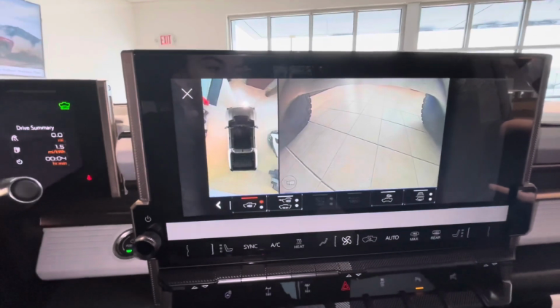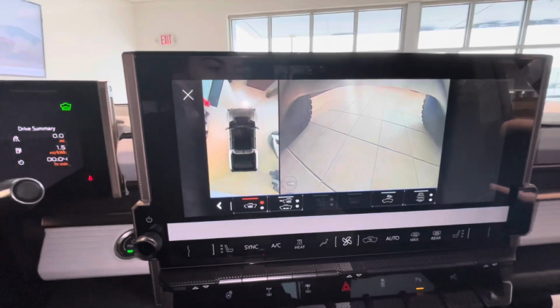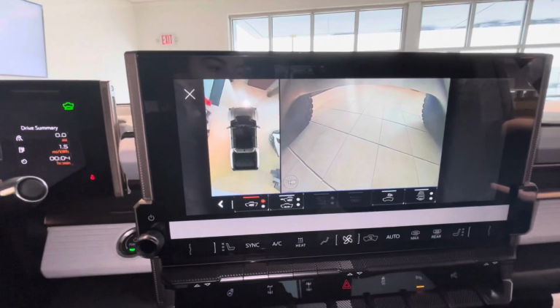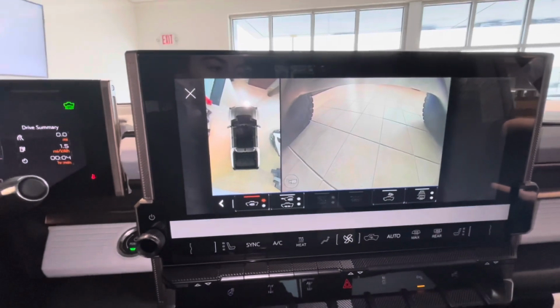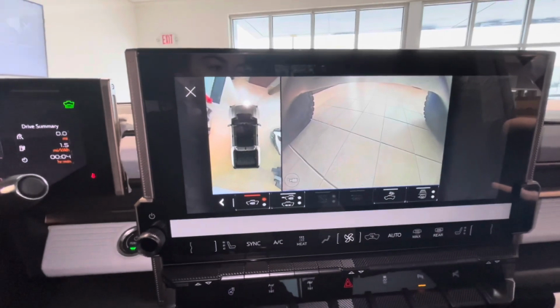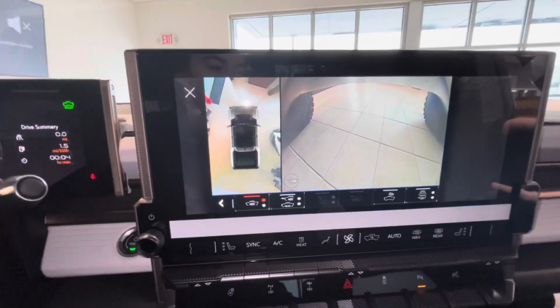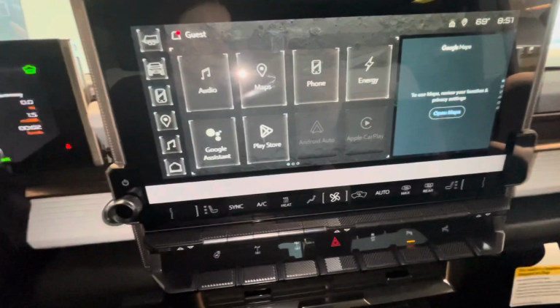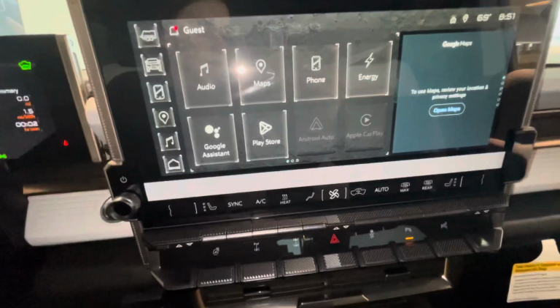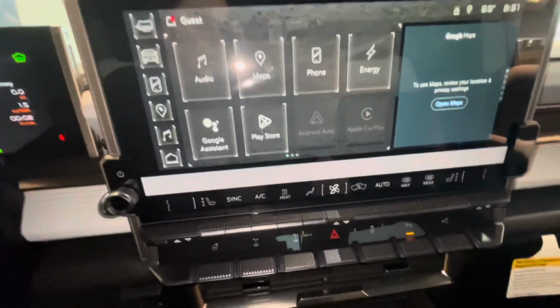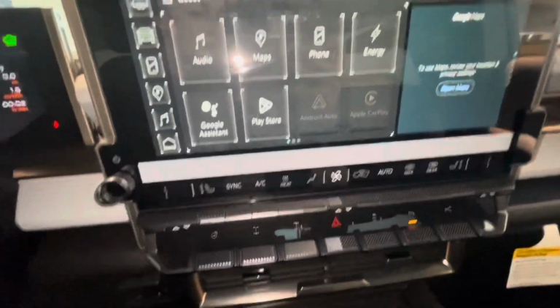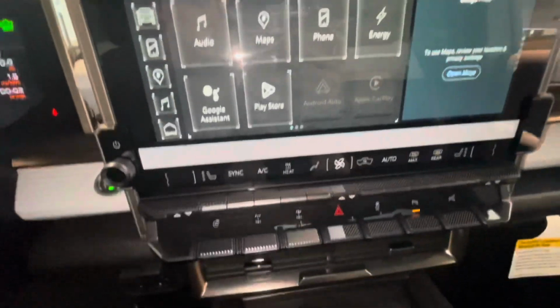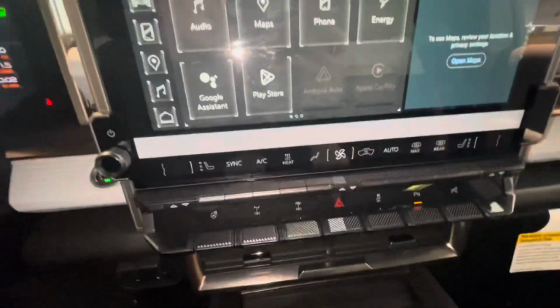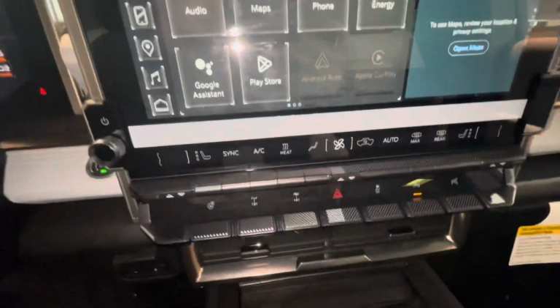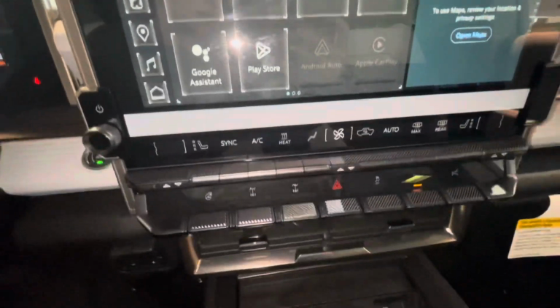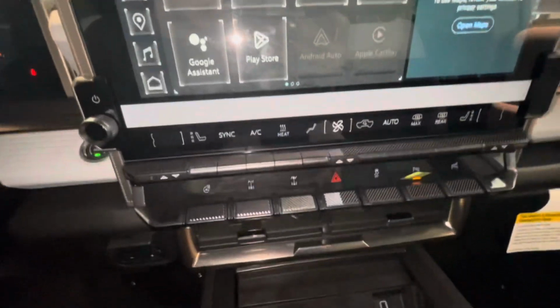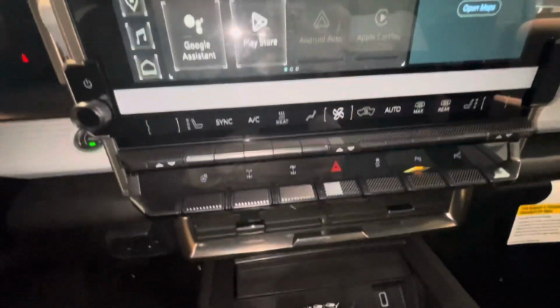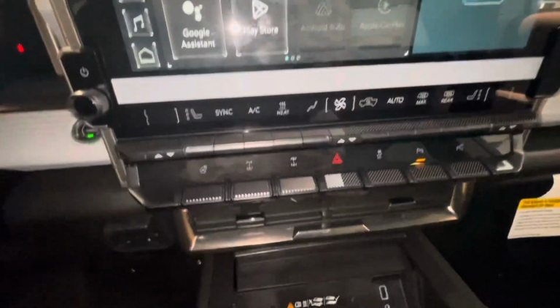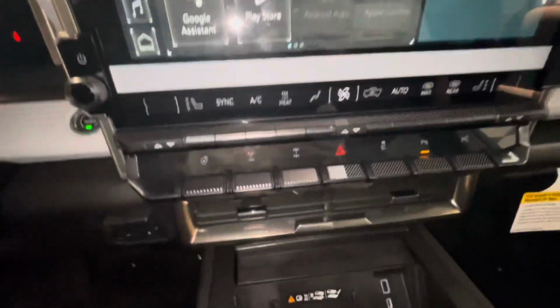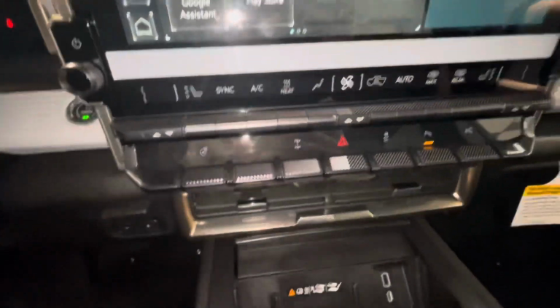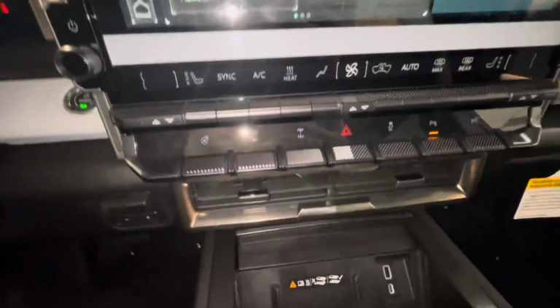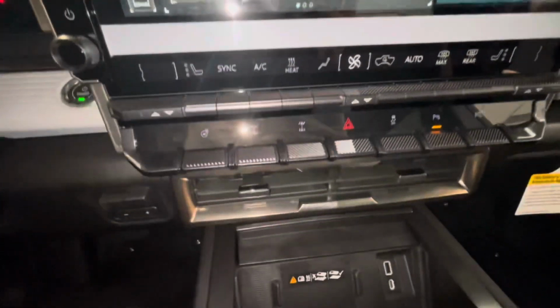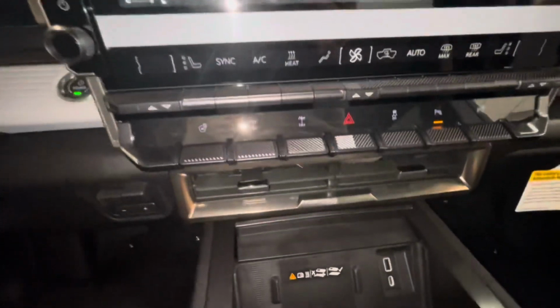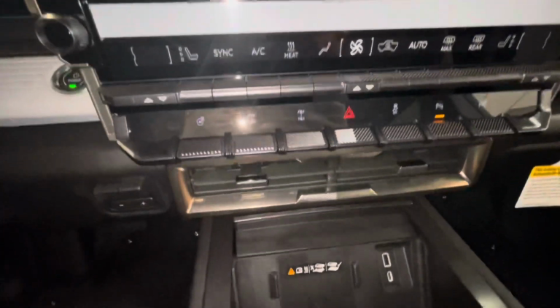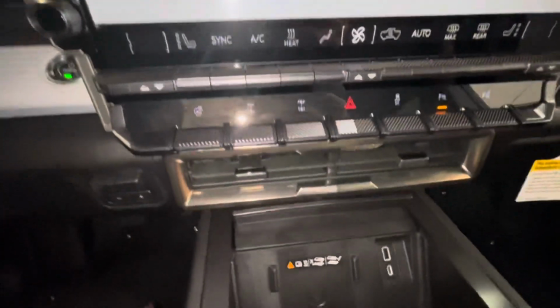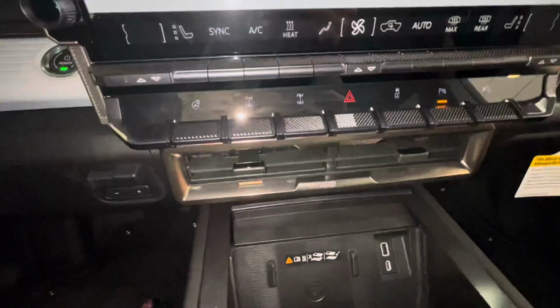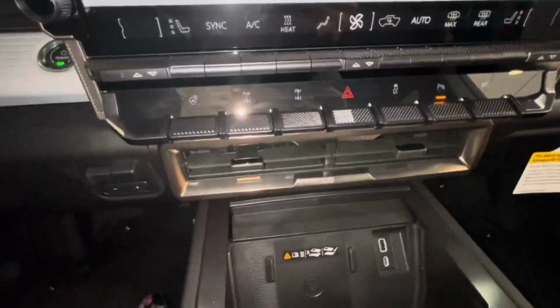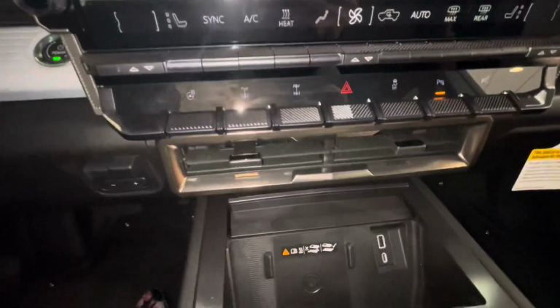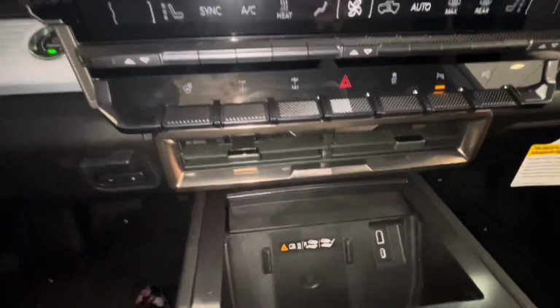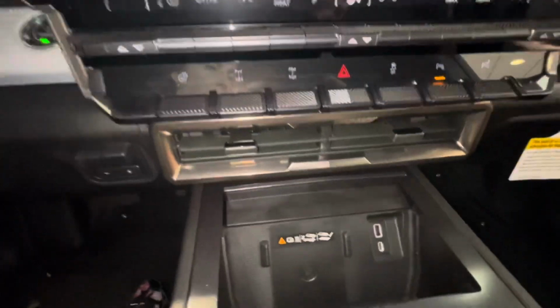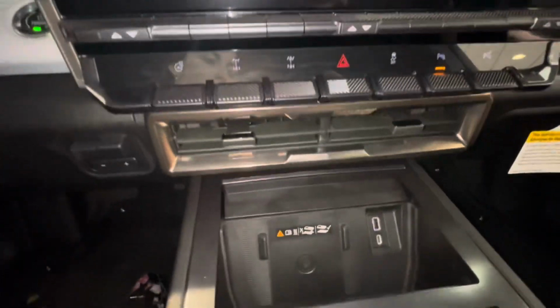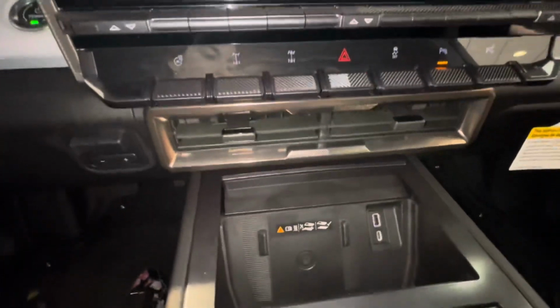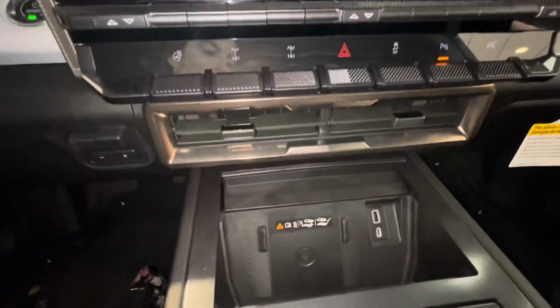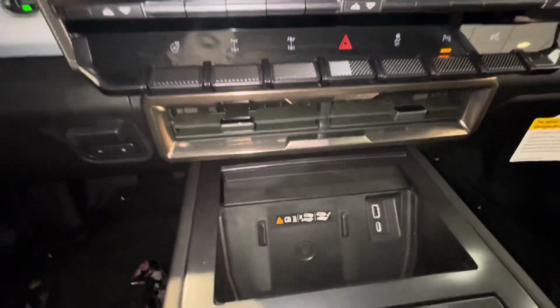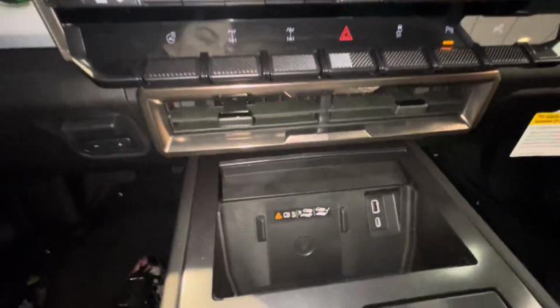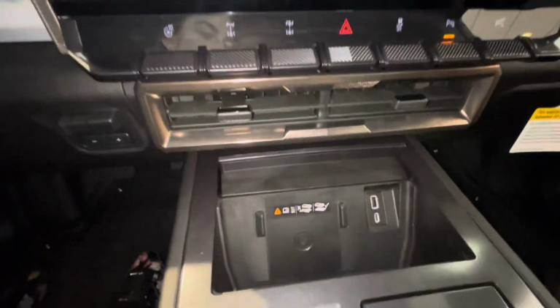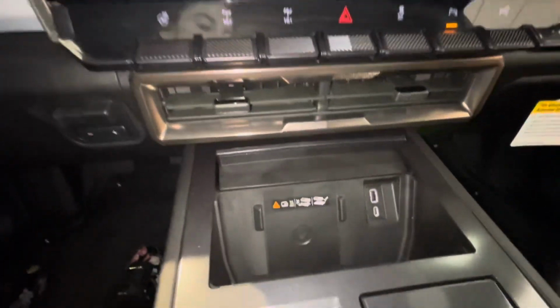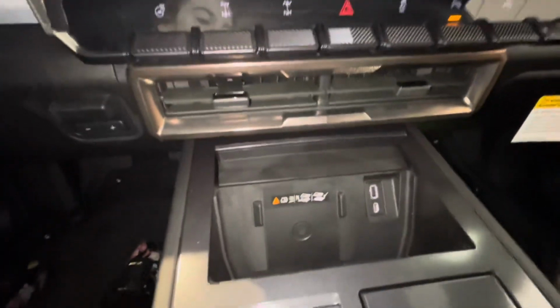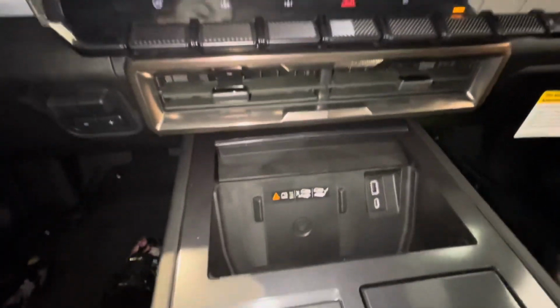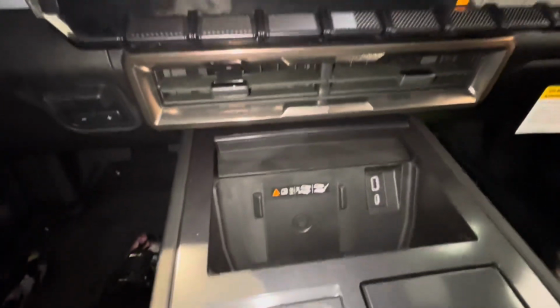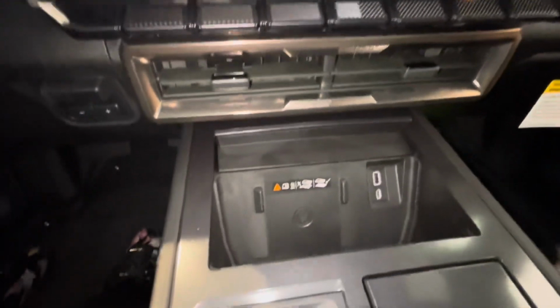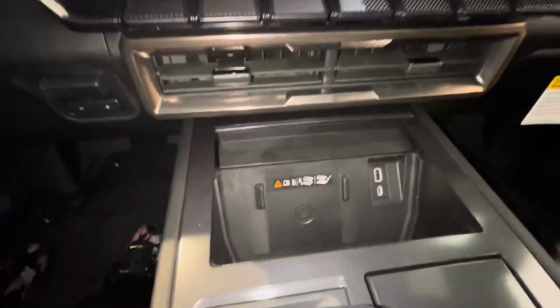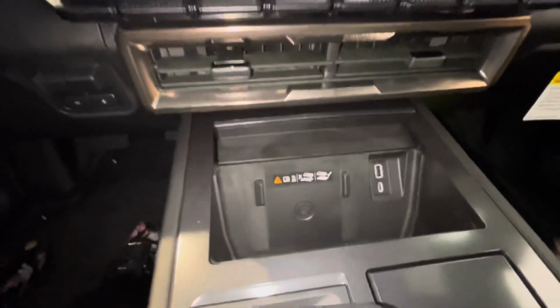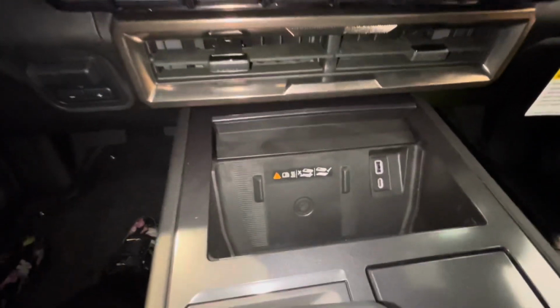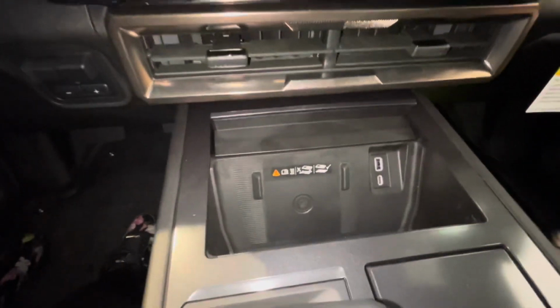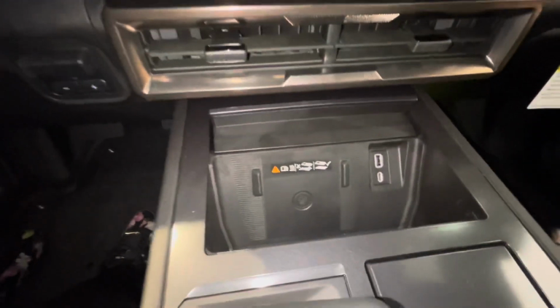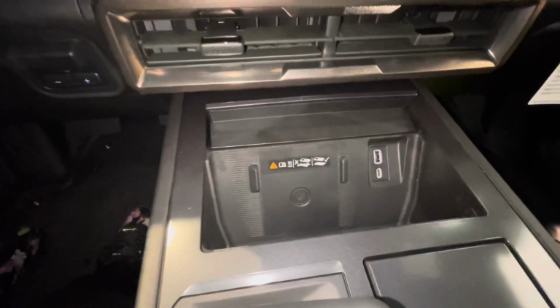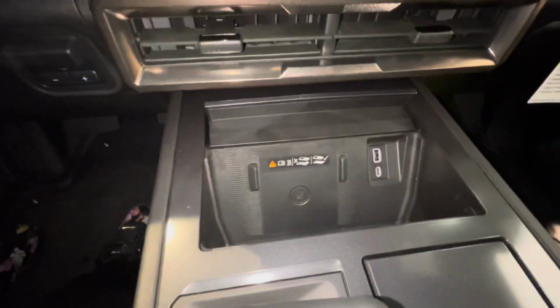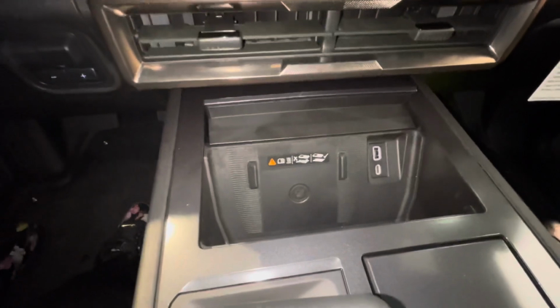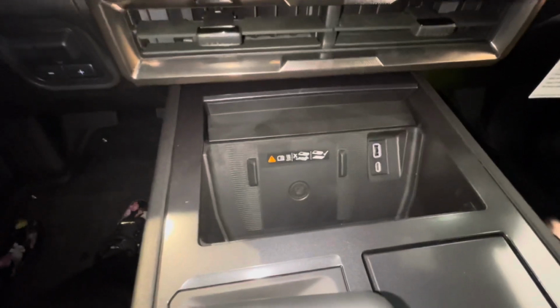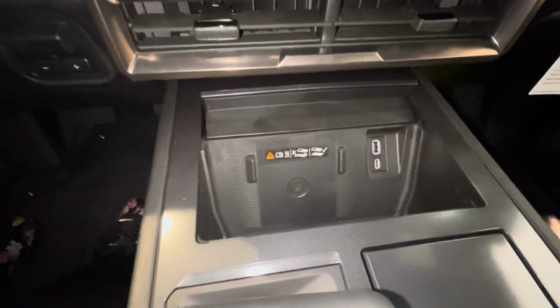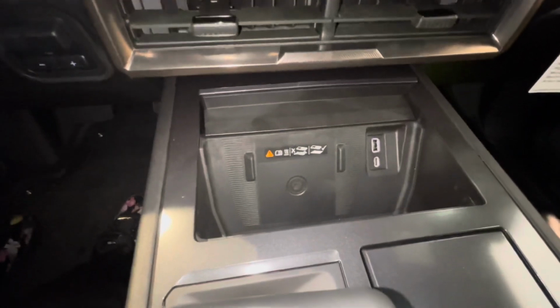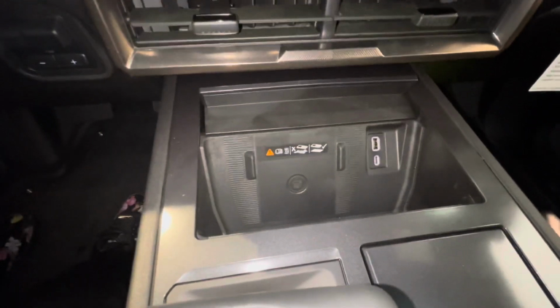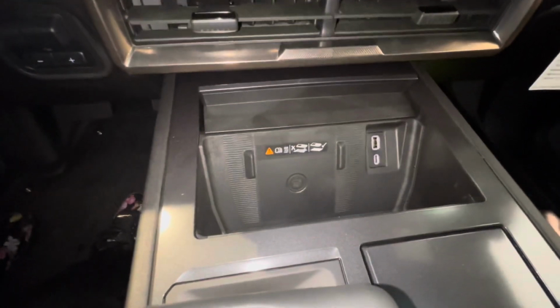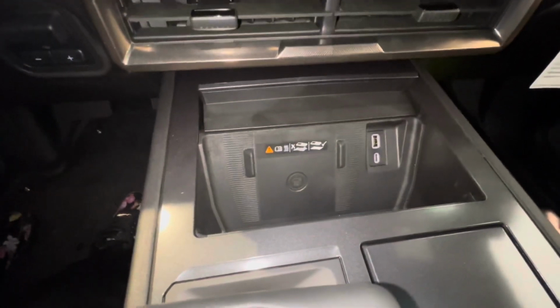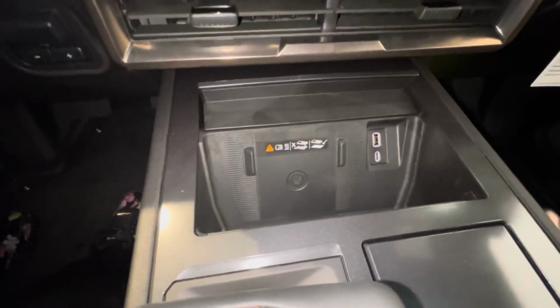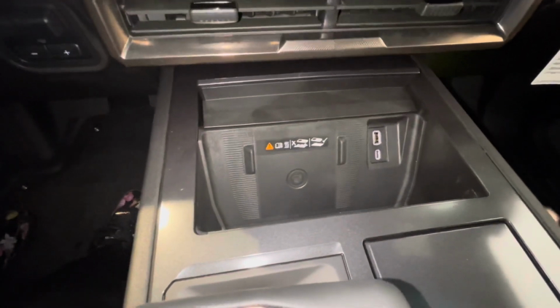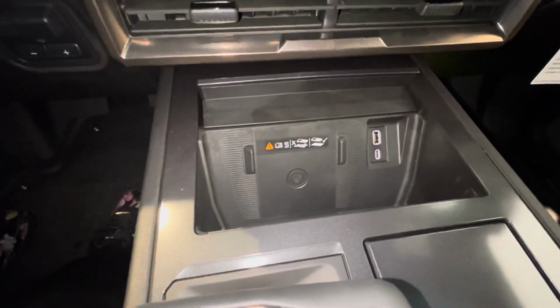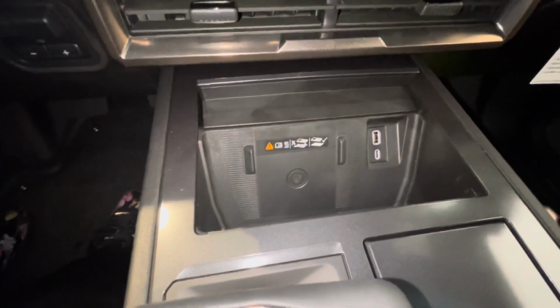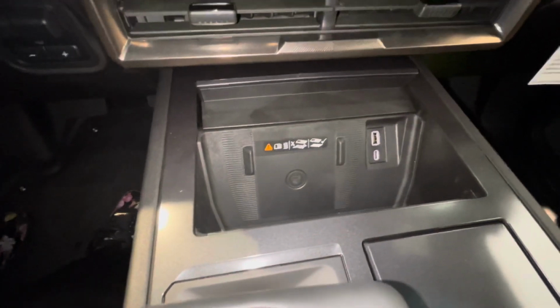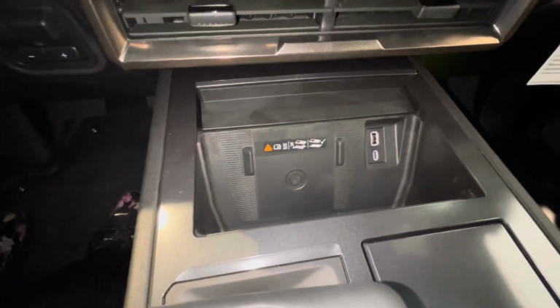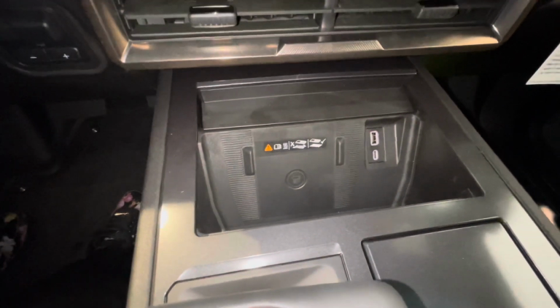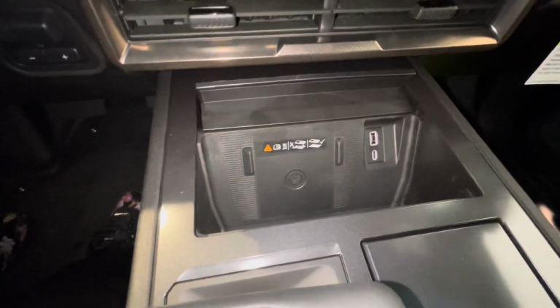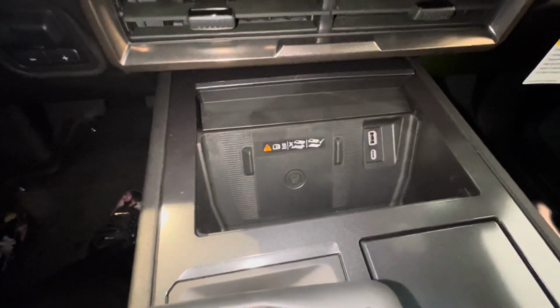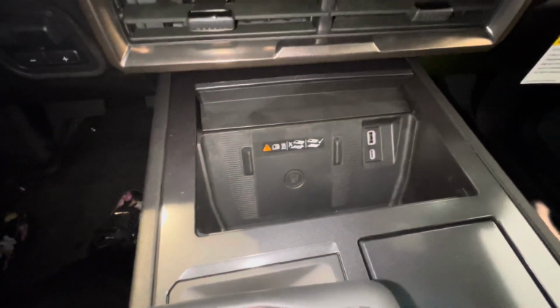It has heated seats, heated steering wheel, and wireless charging.